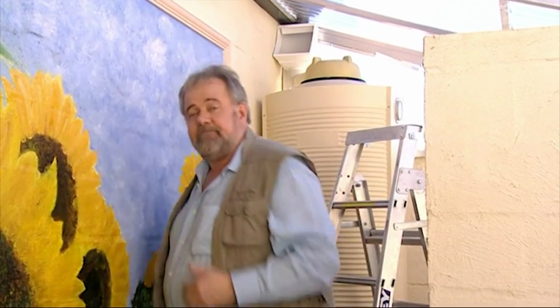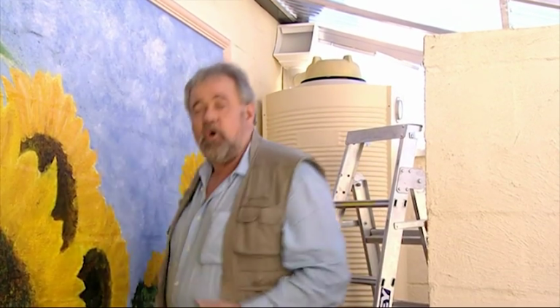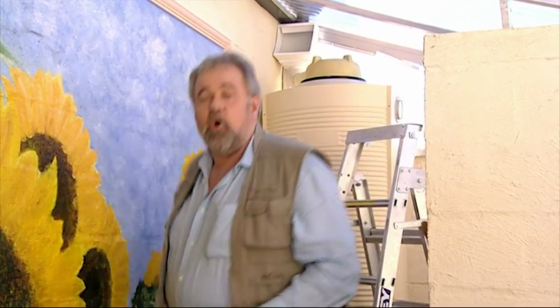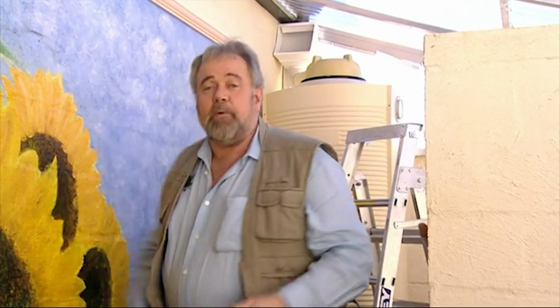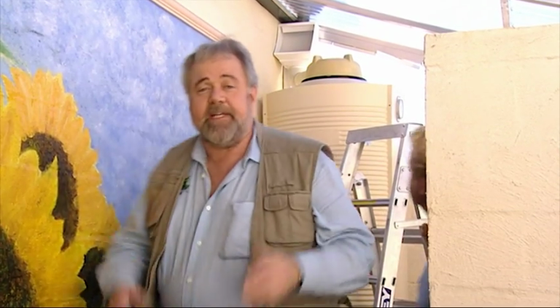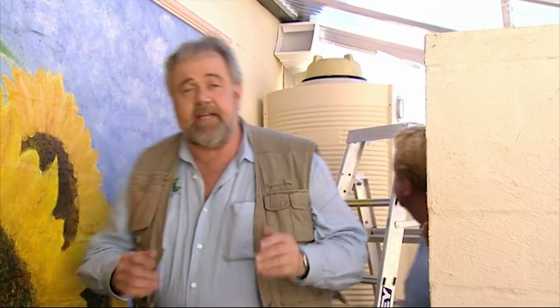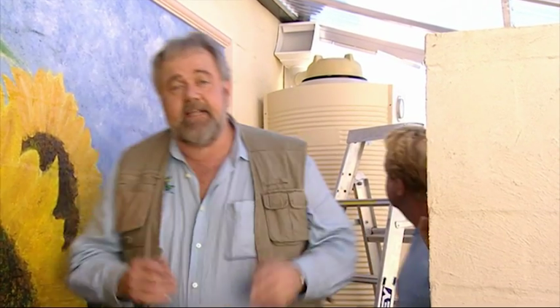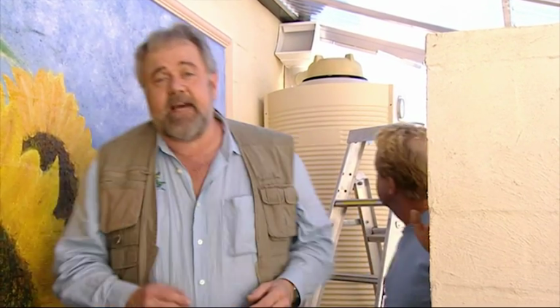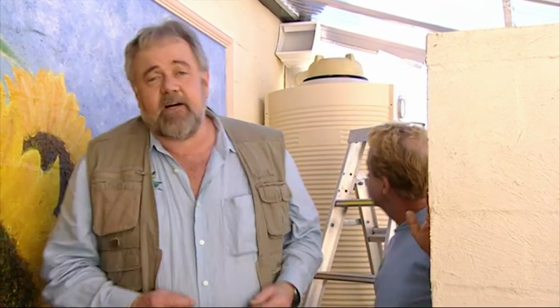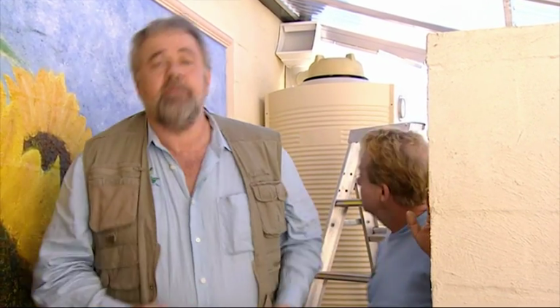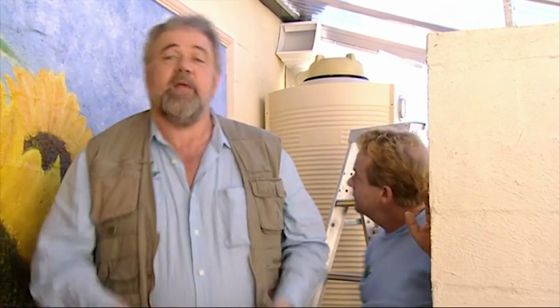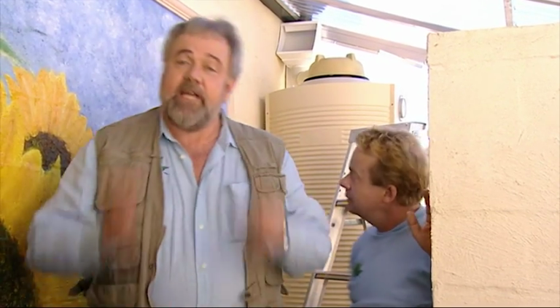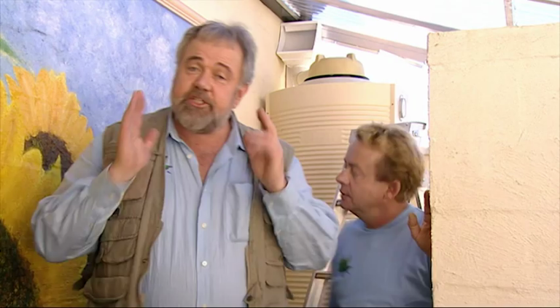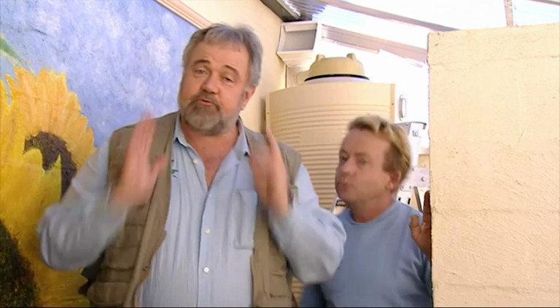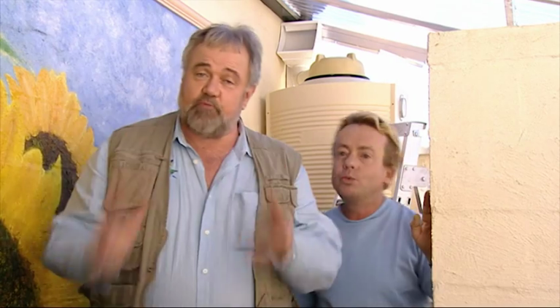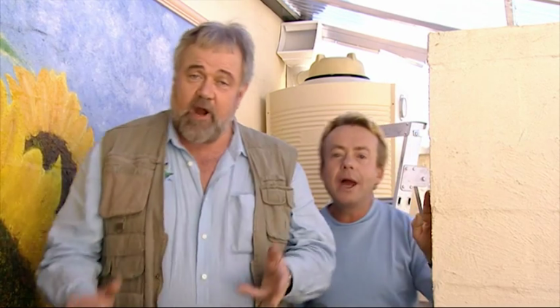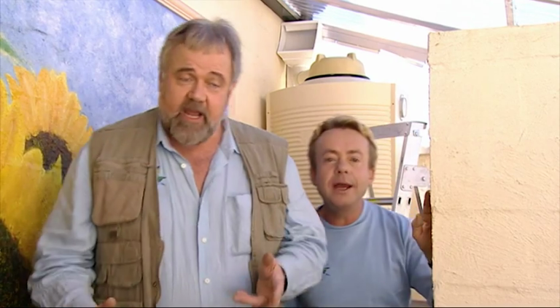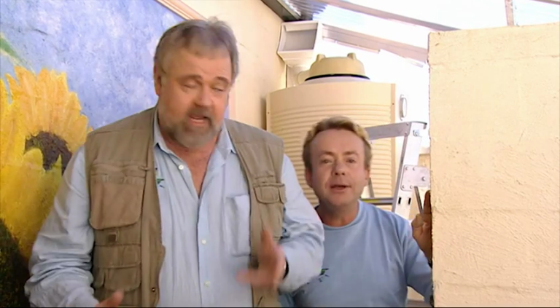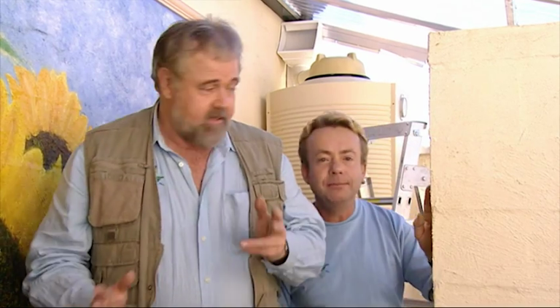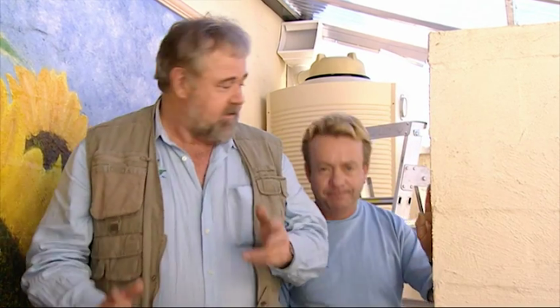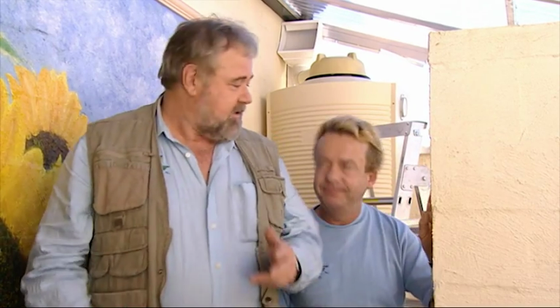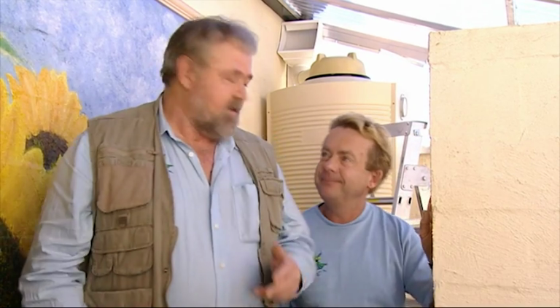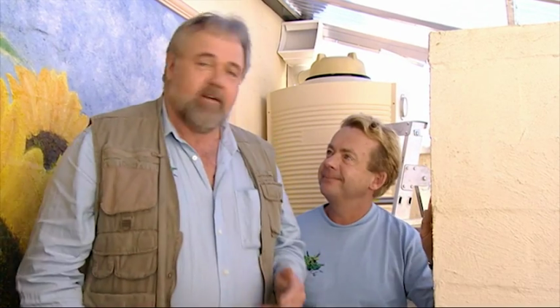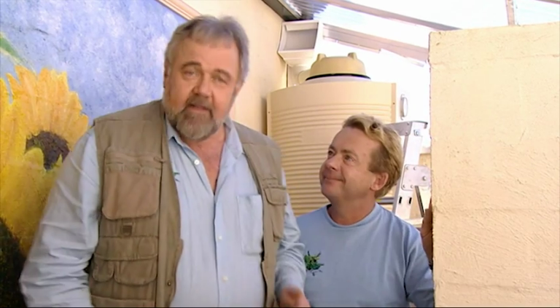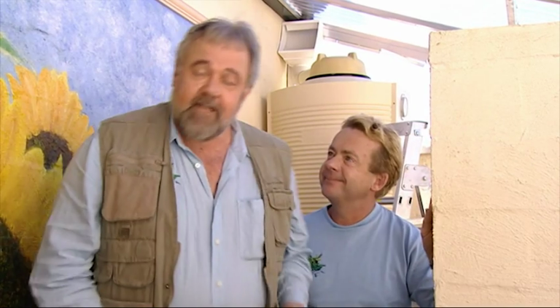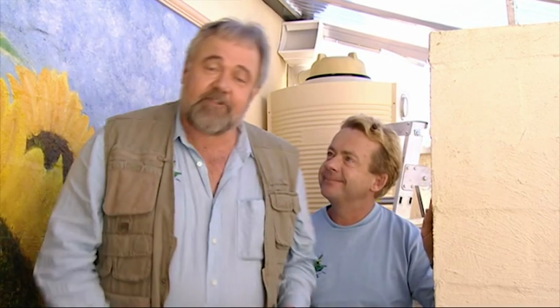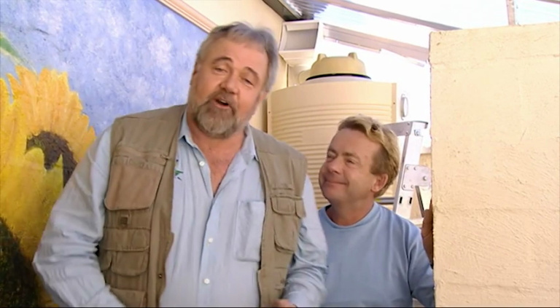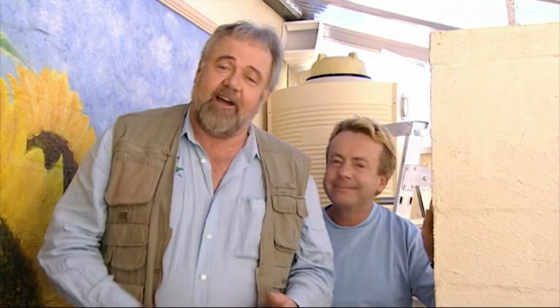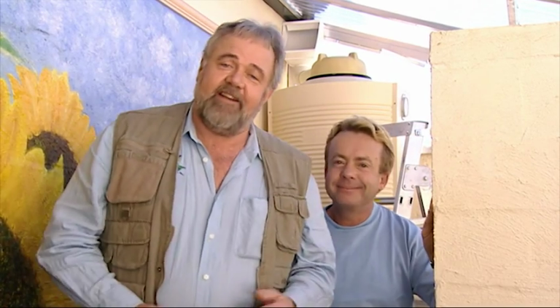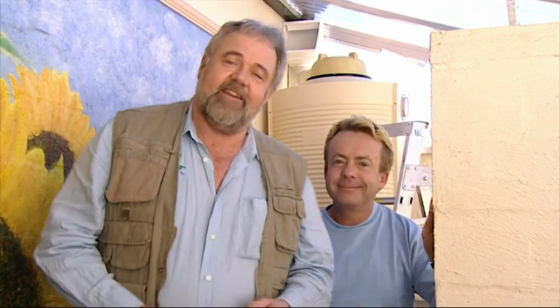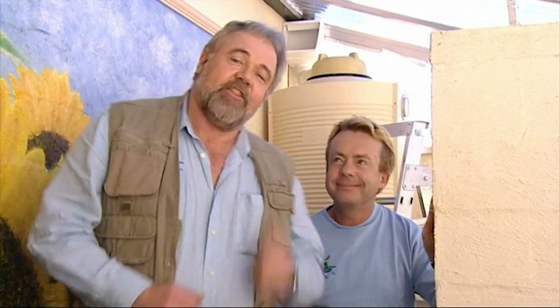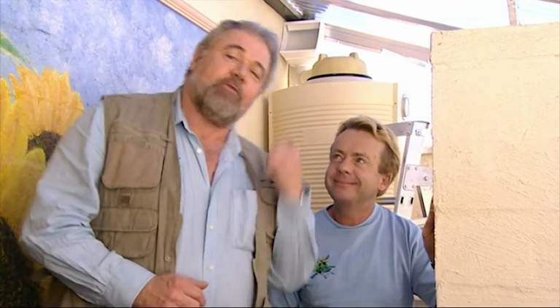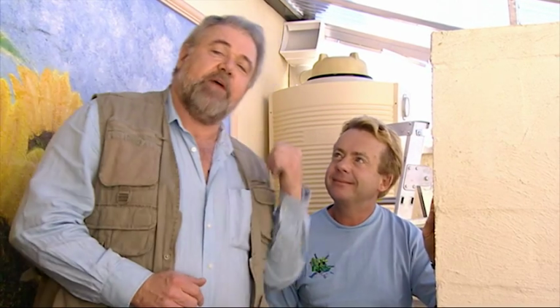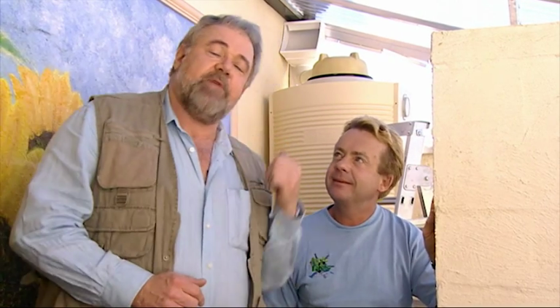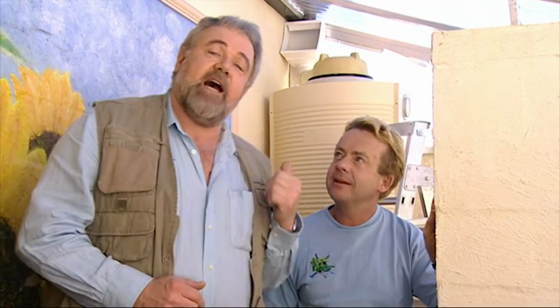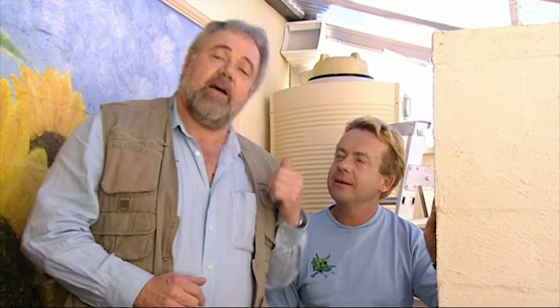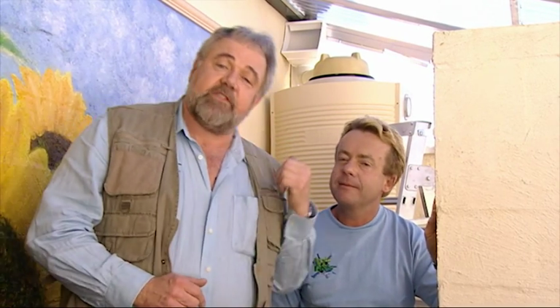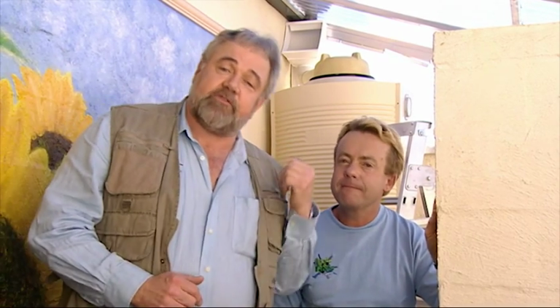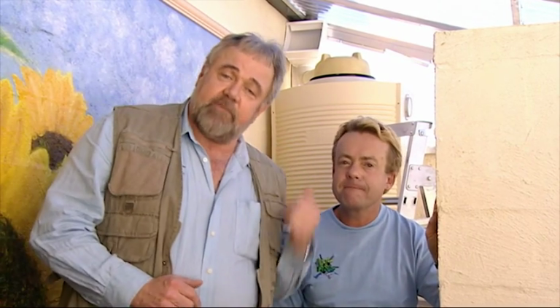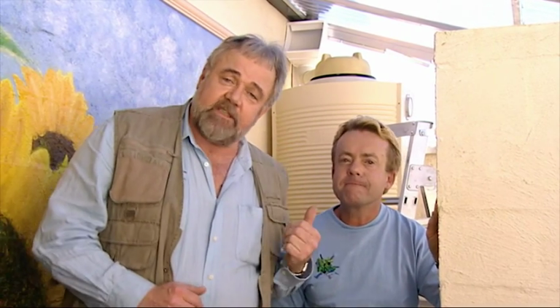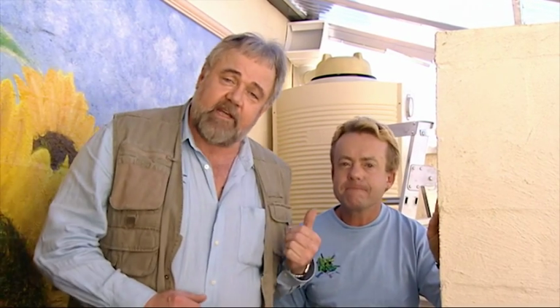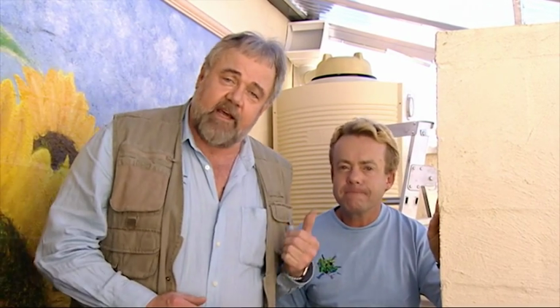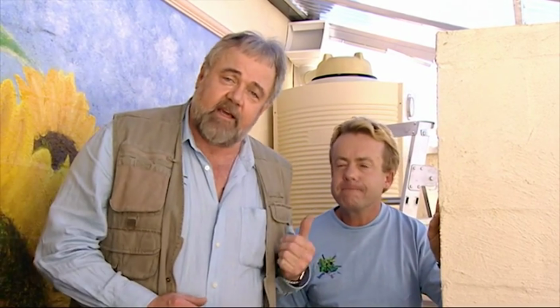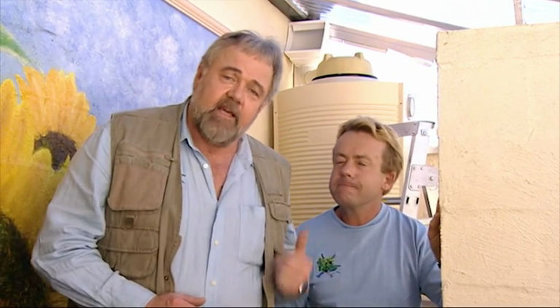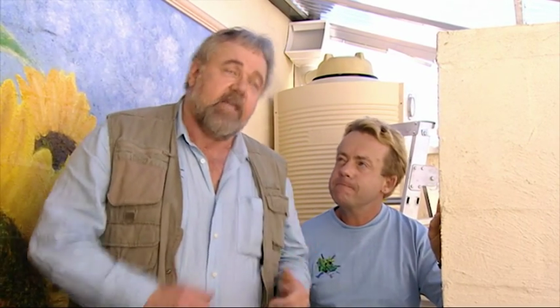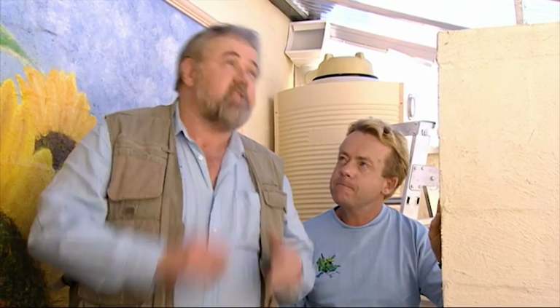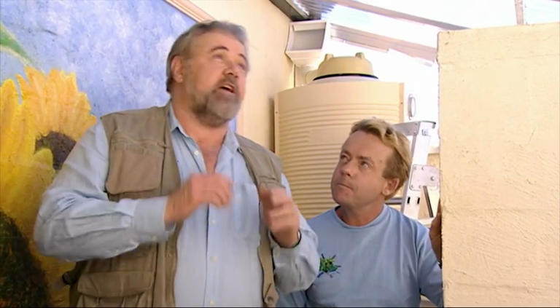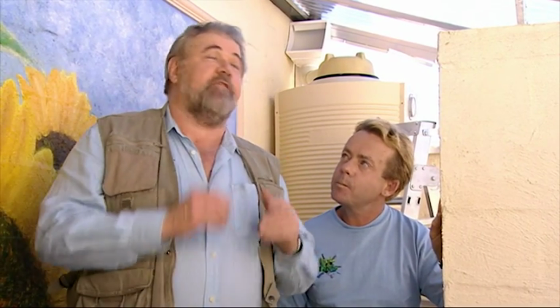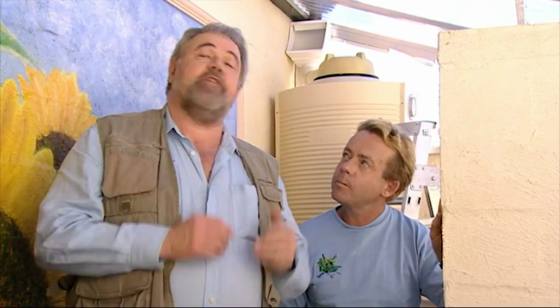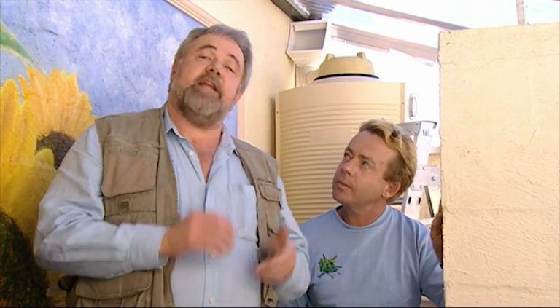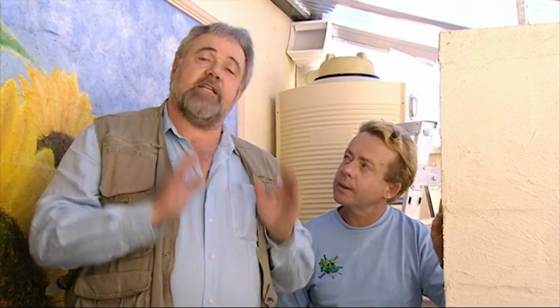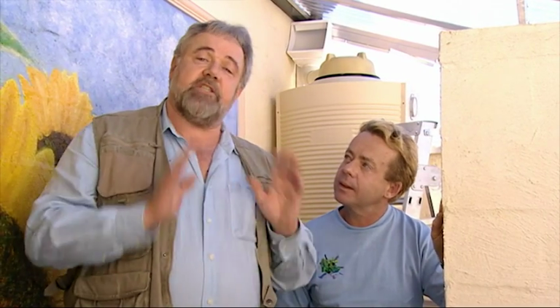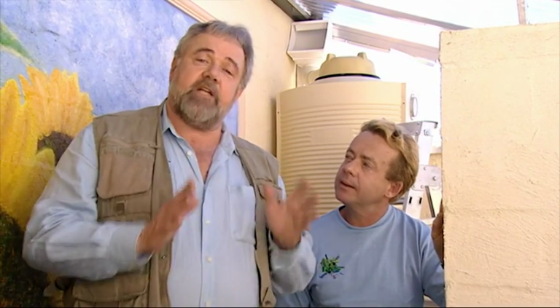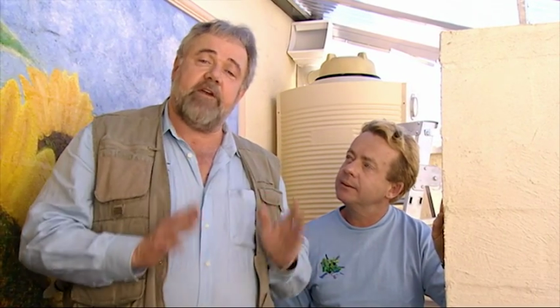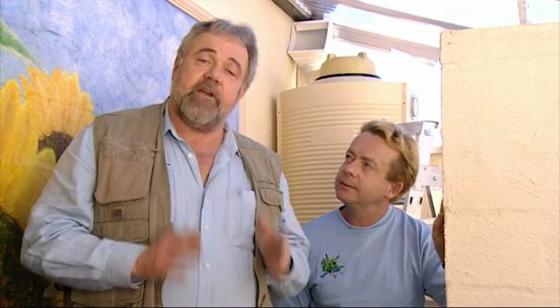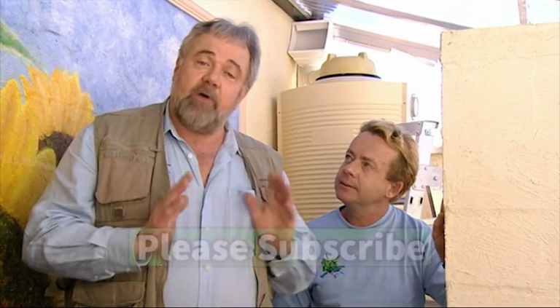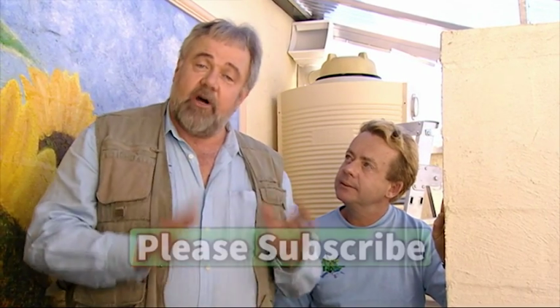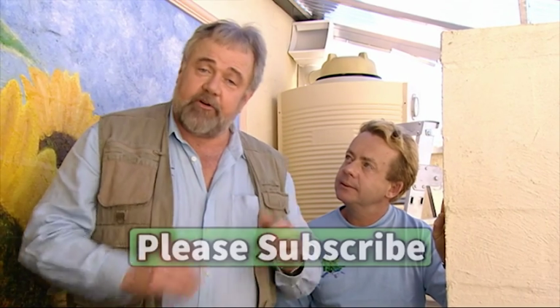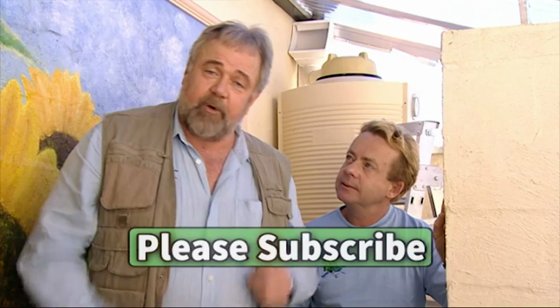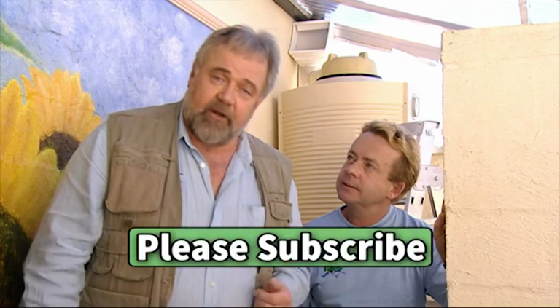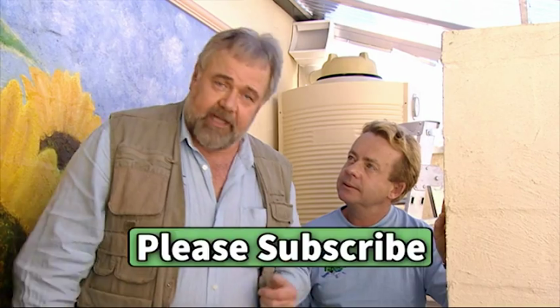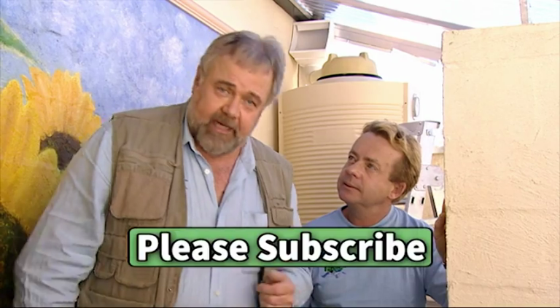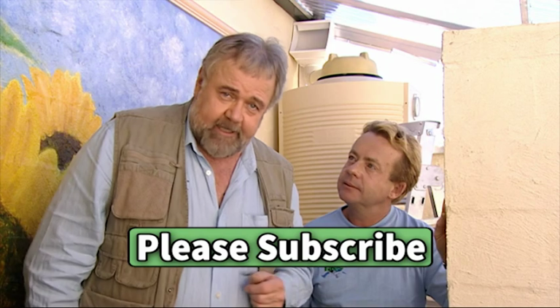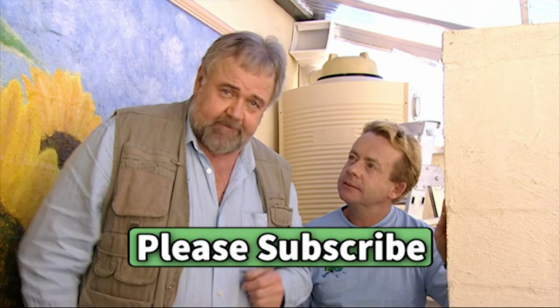All we need now is rain. The rain we harvest from this tank is going to feed our solarium hydroponic garden.